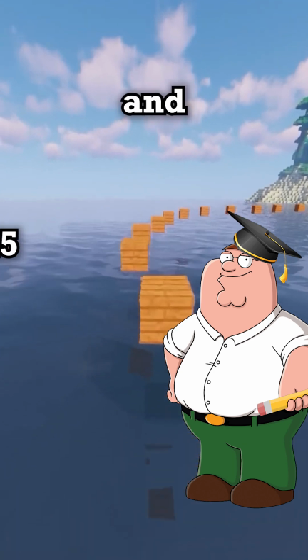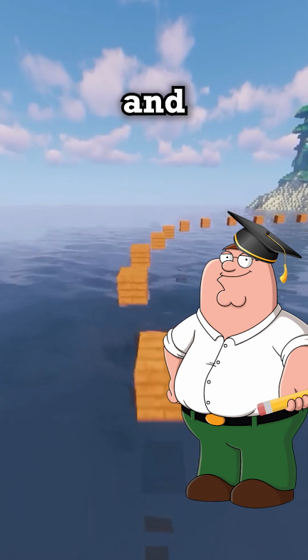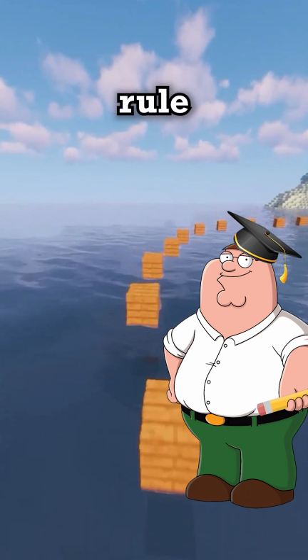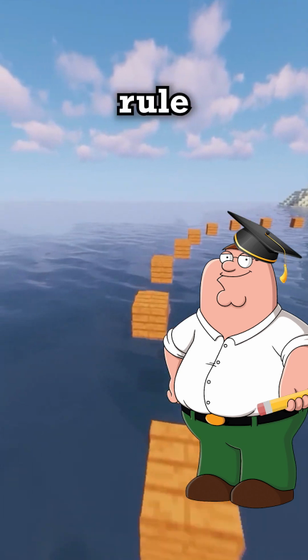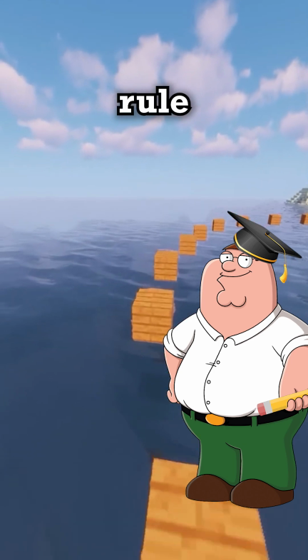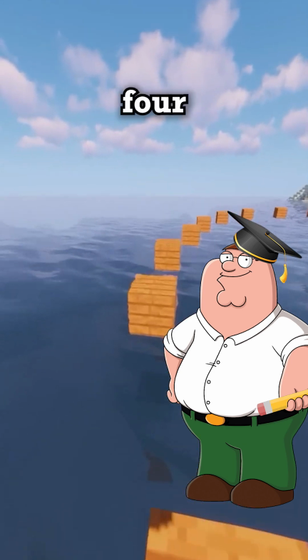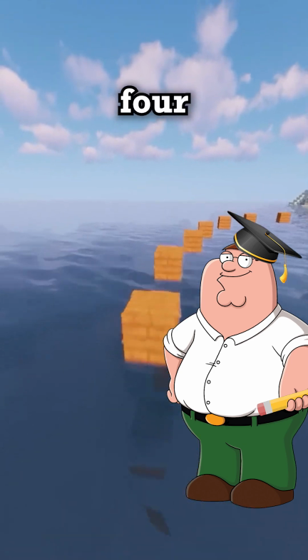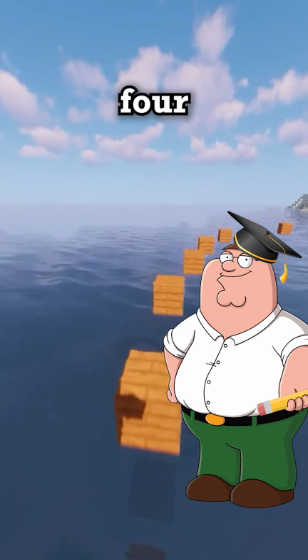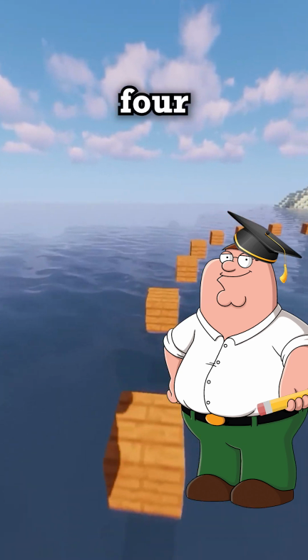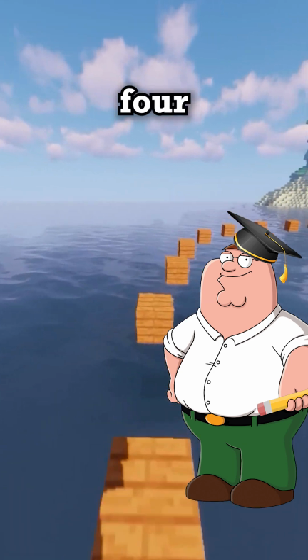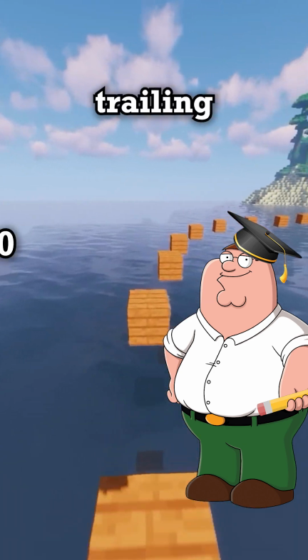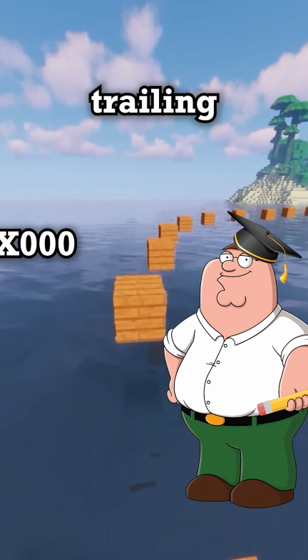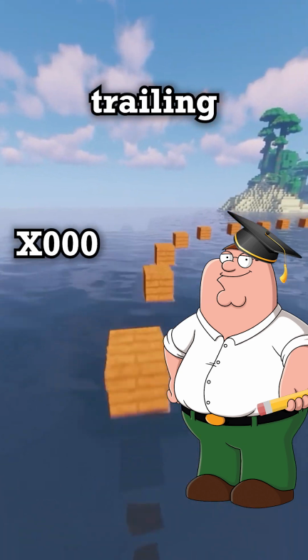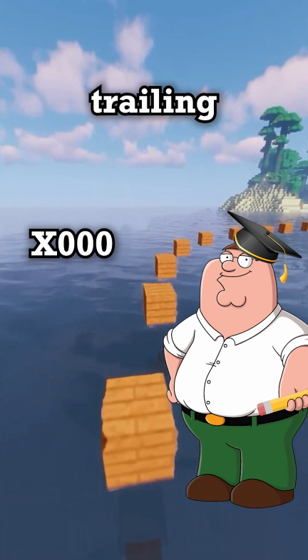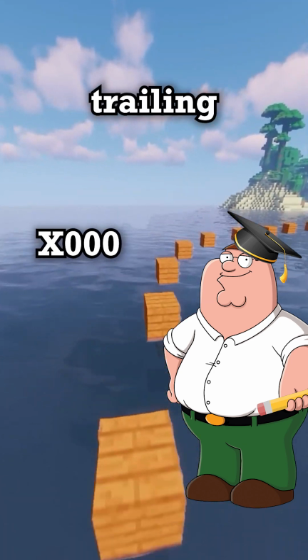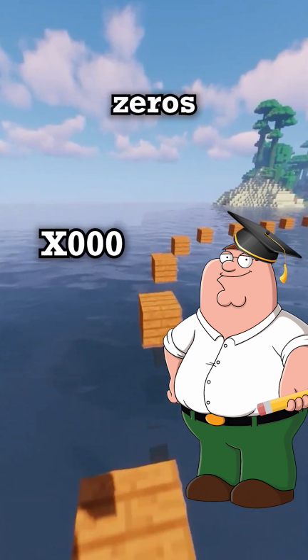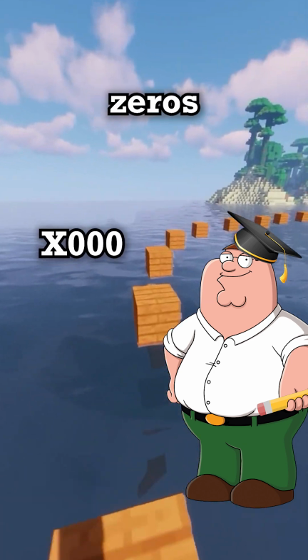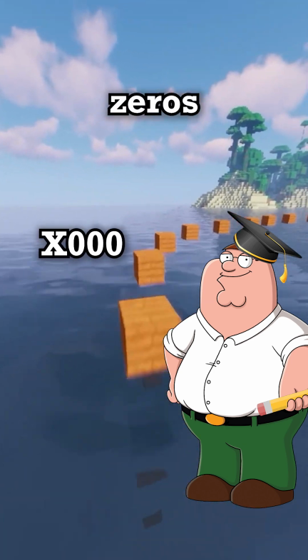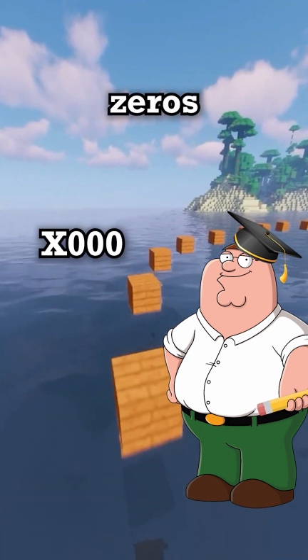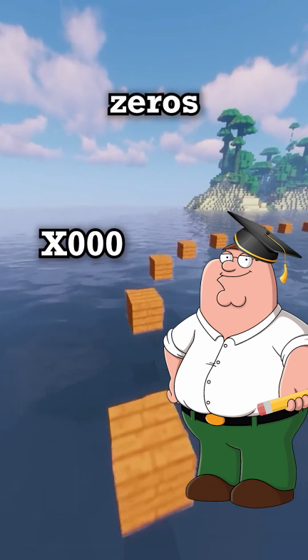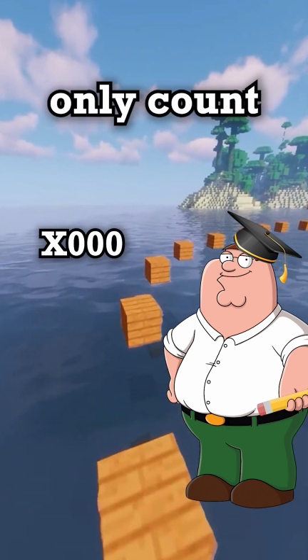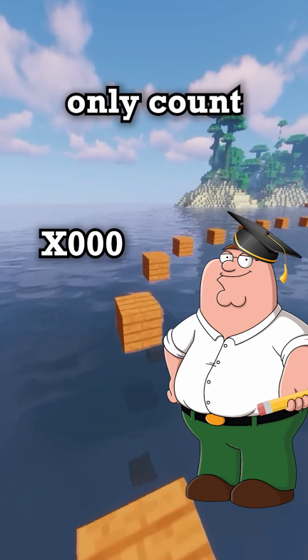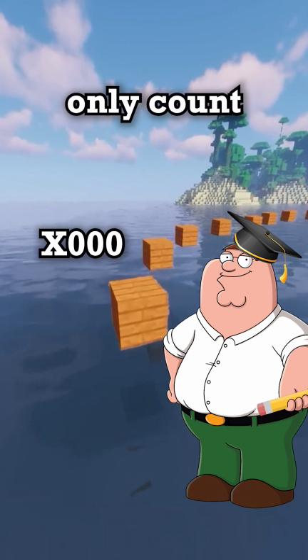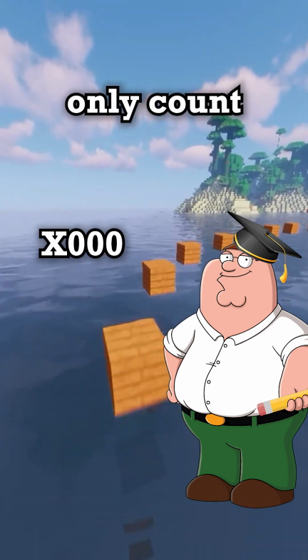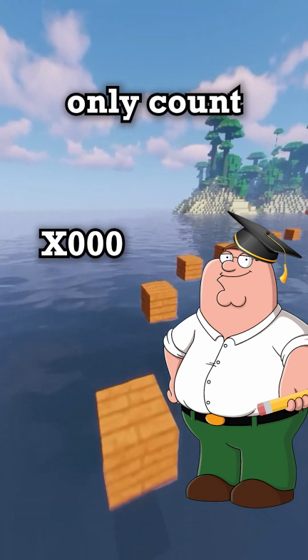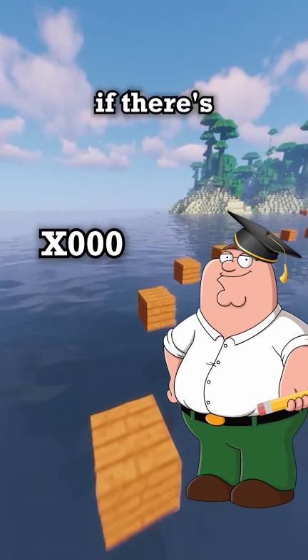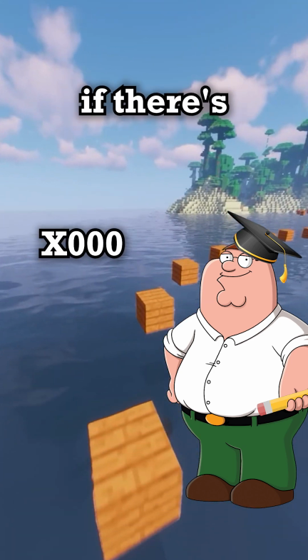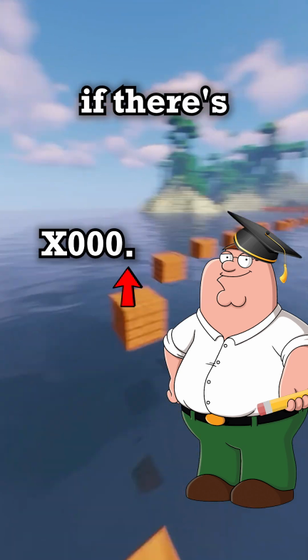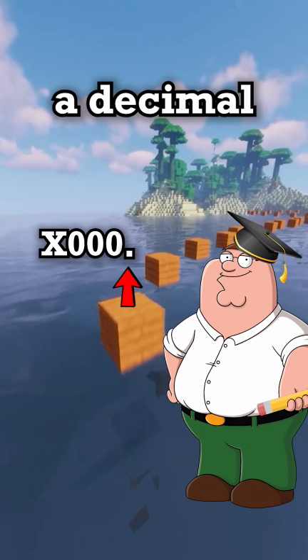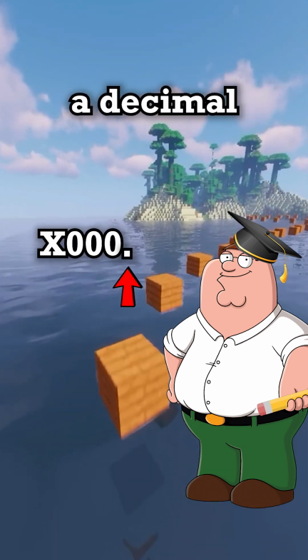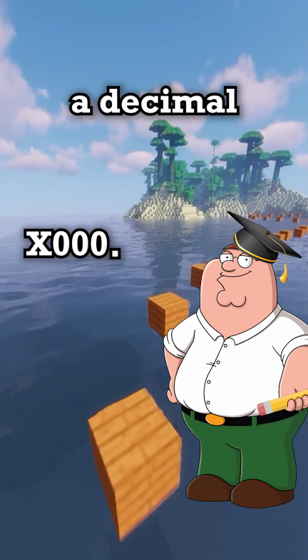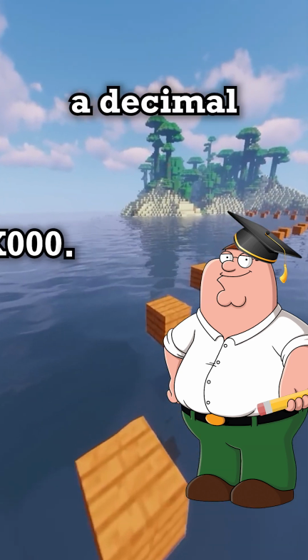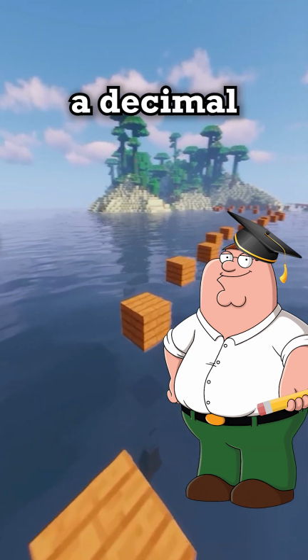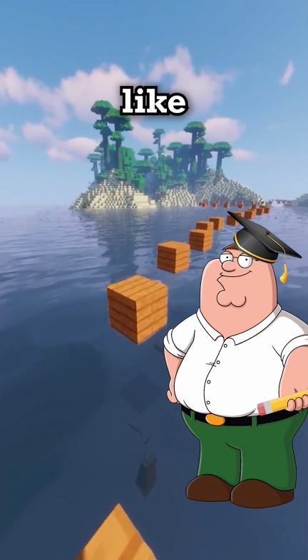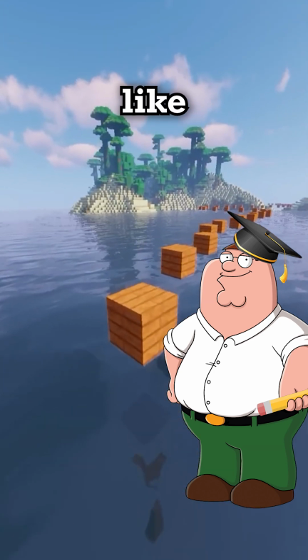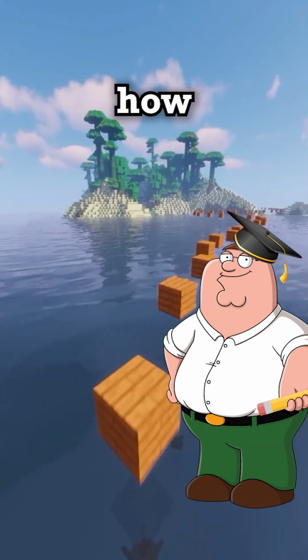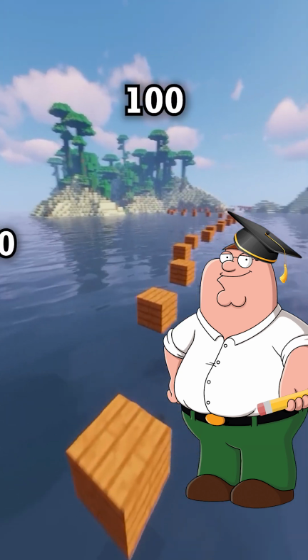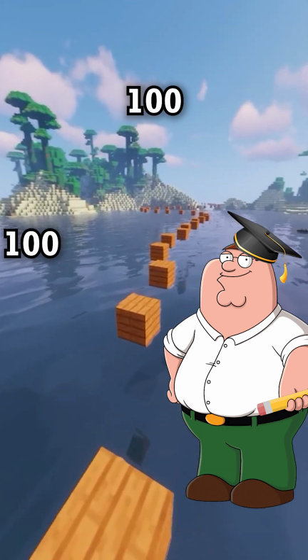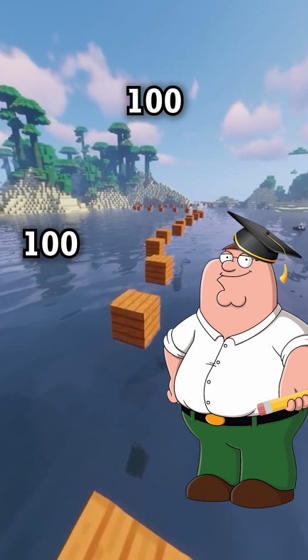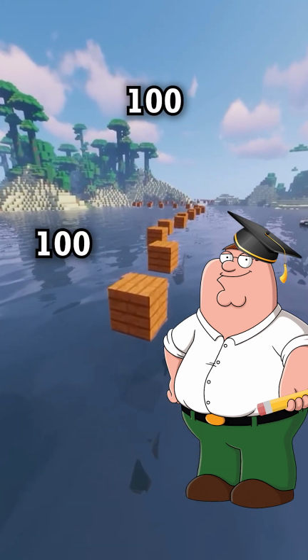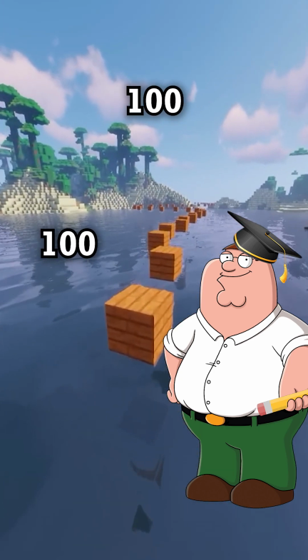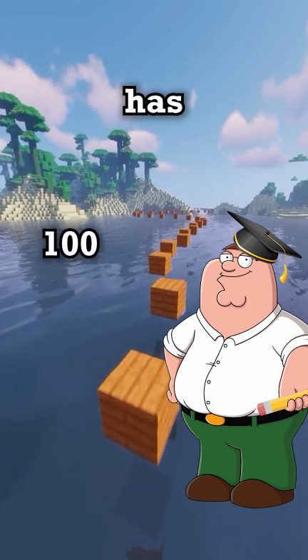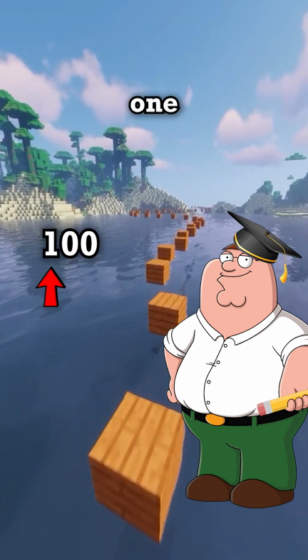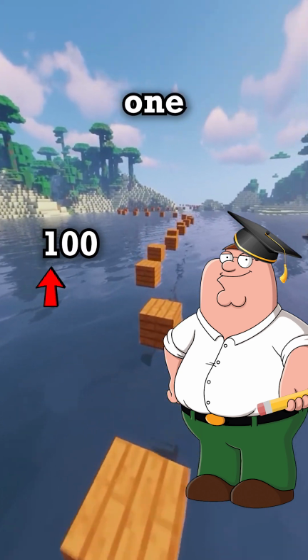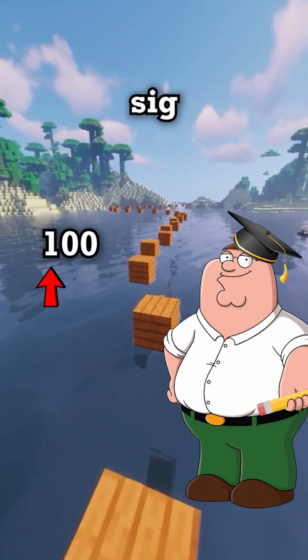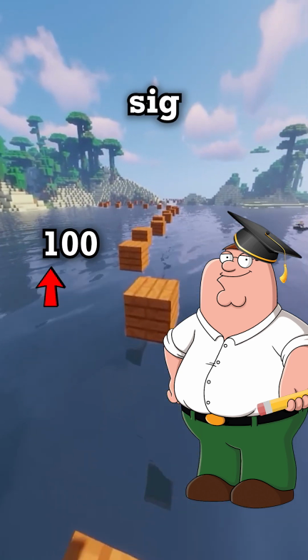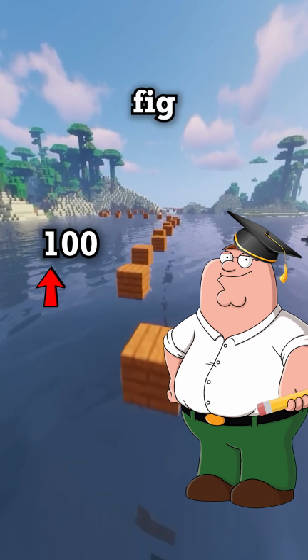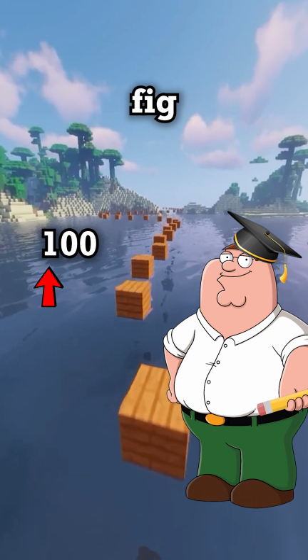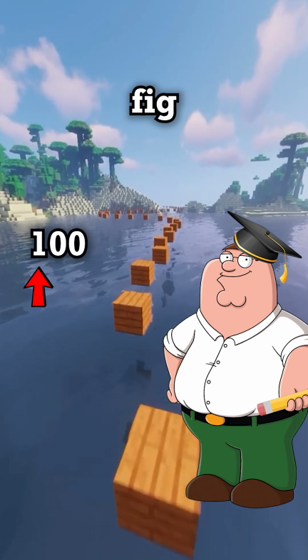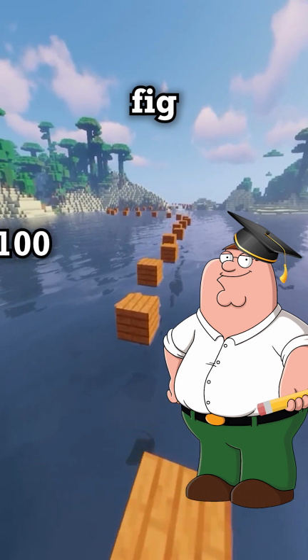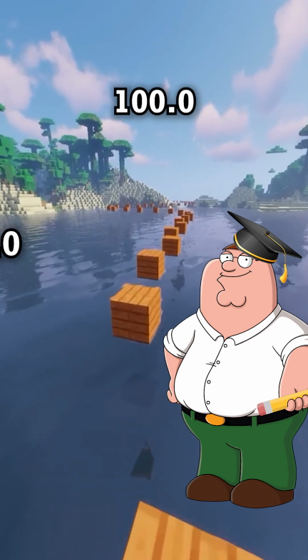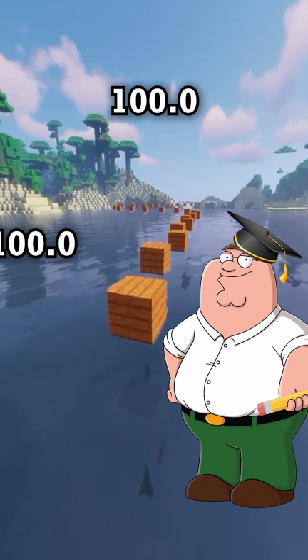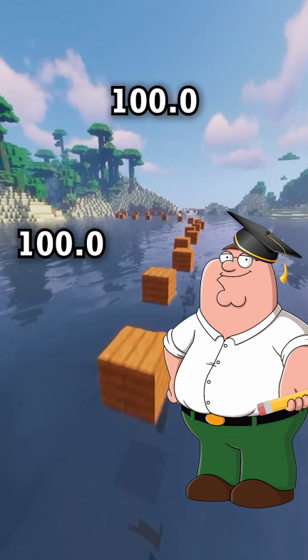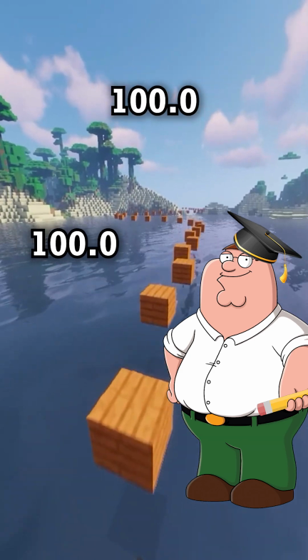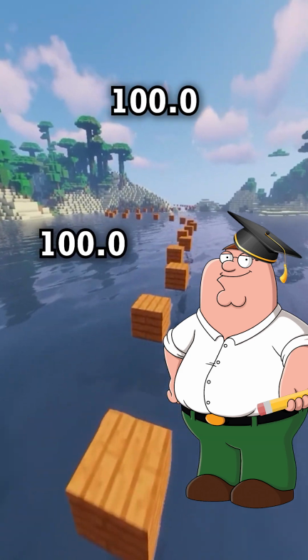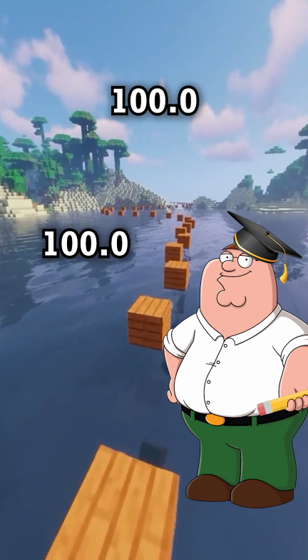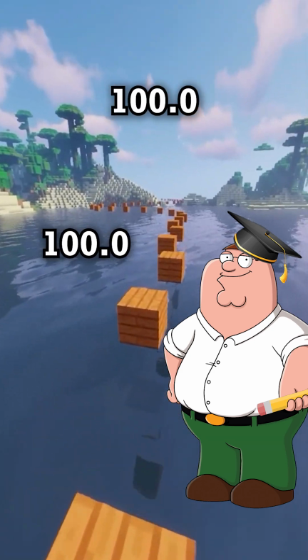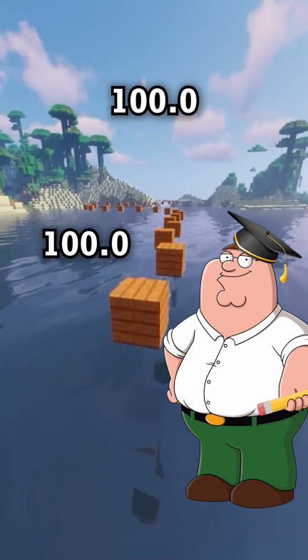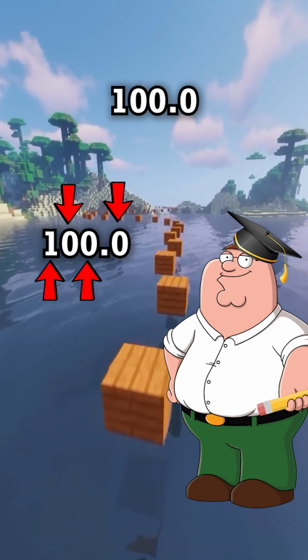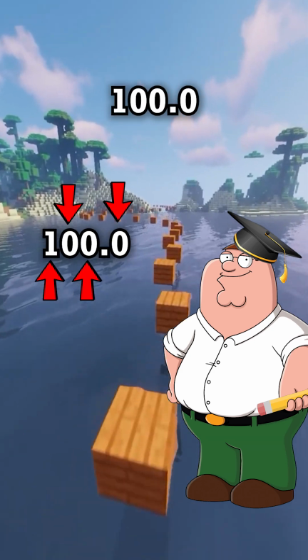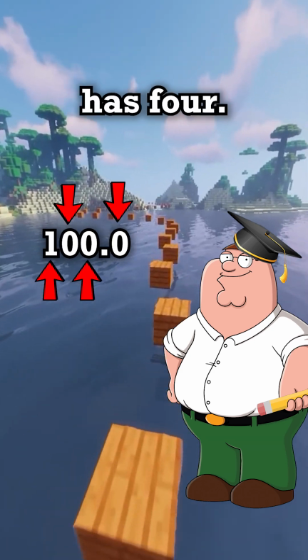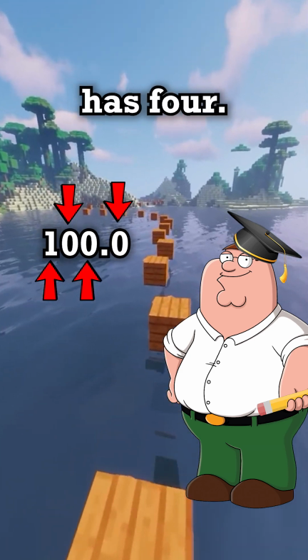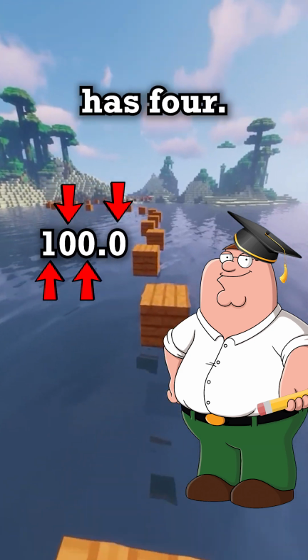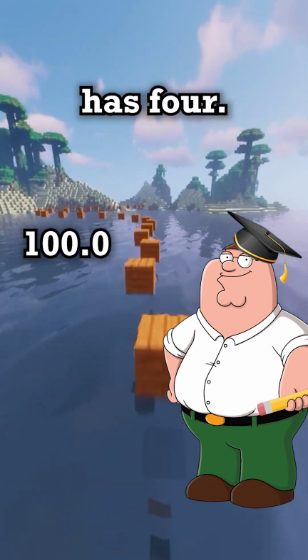And rule four: trailing zeros only count if there's a decimal — like how 100 has one sig fig, but 100.0 has four.